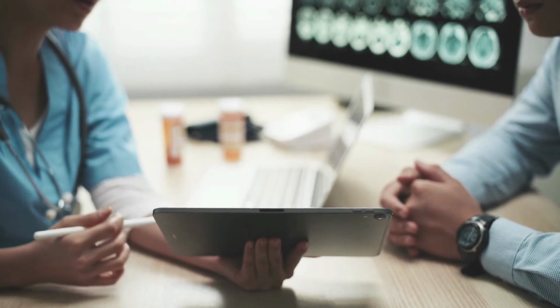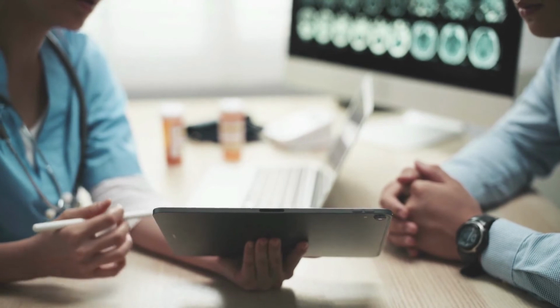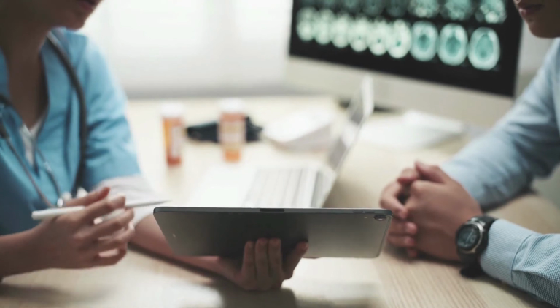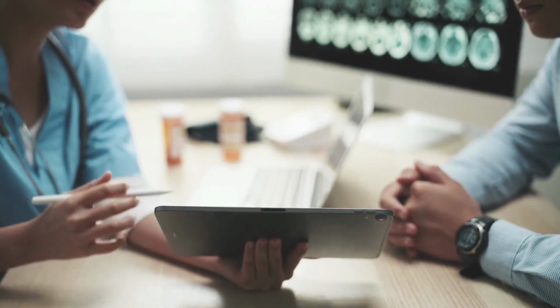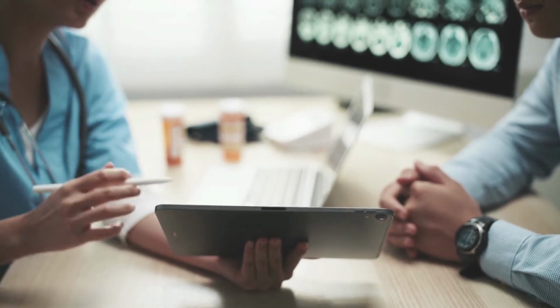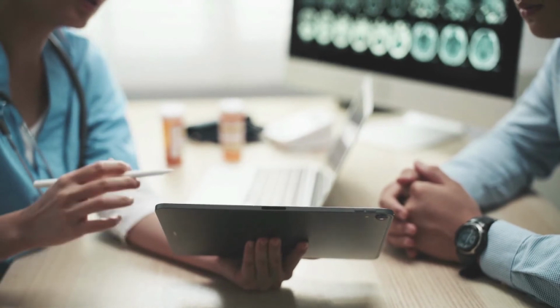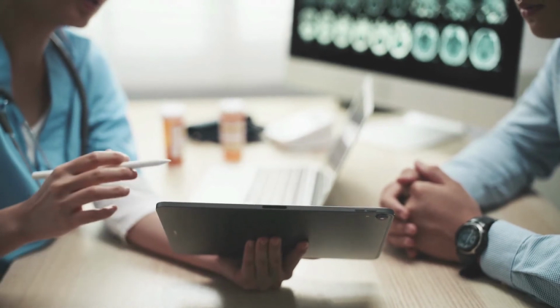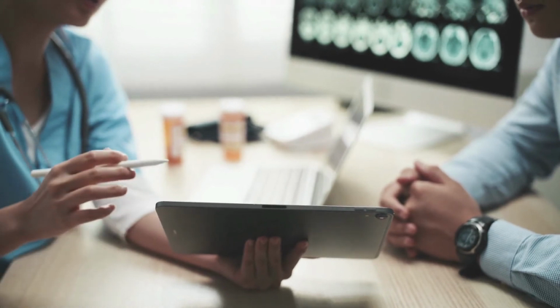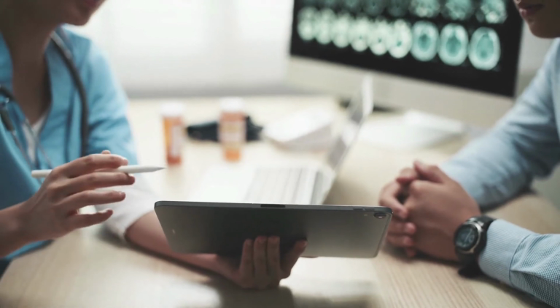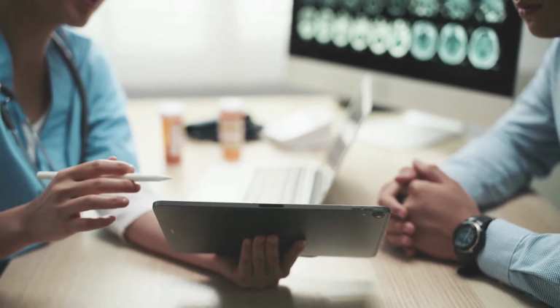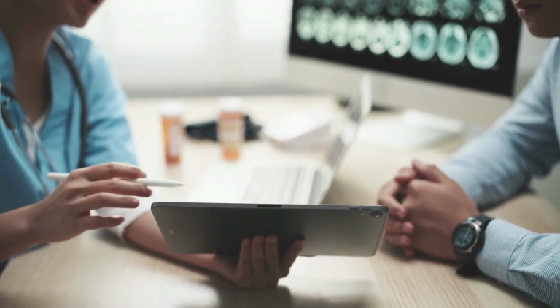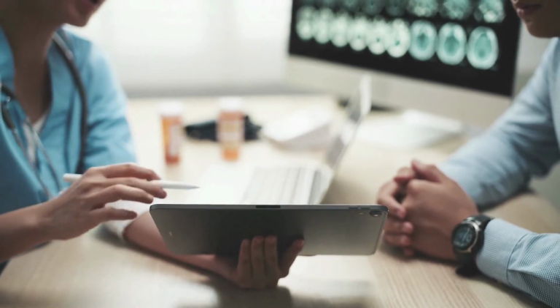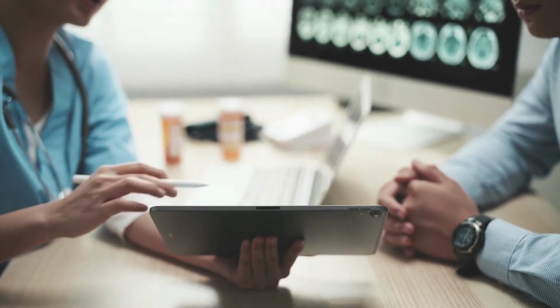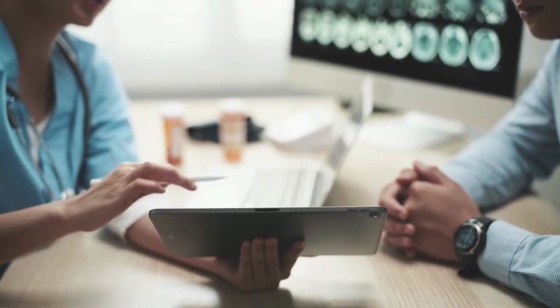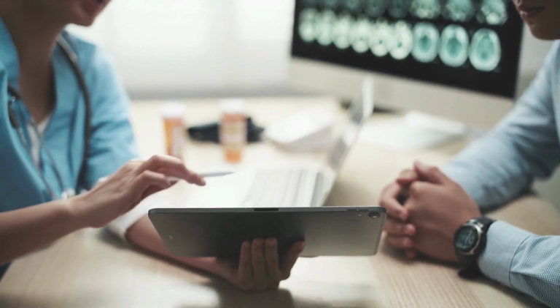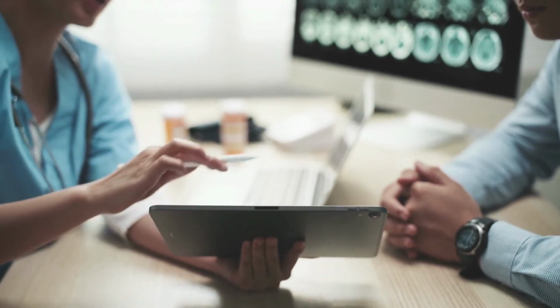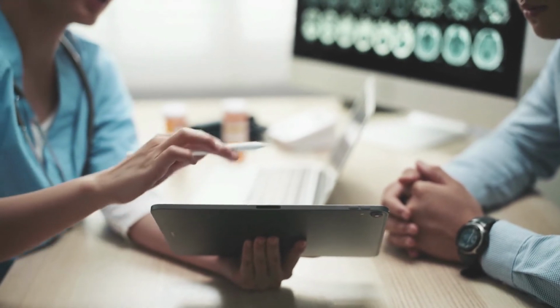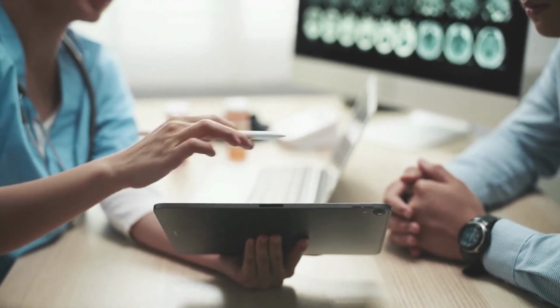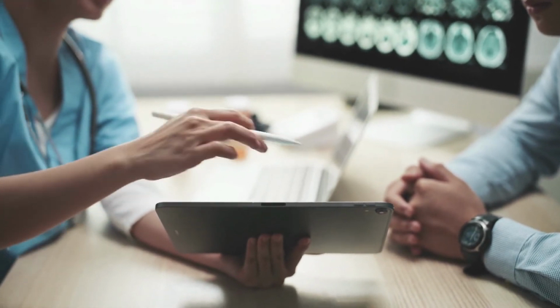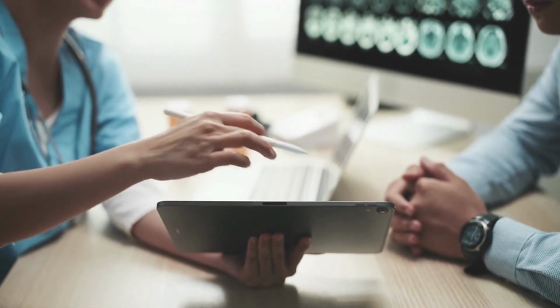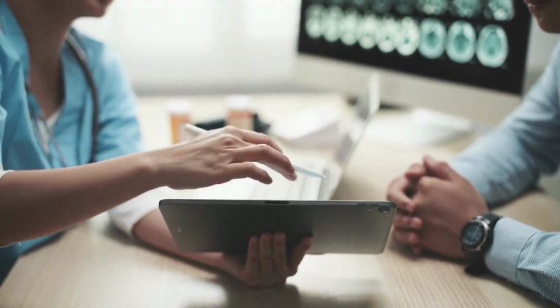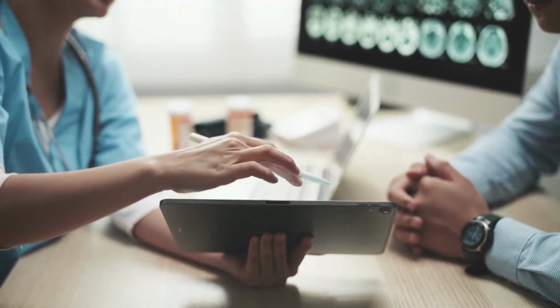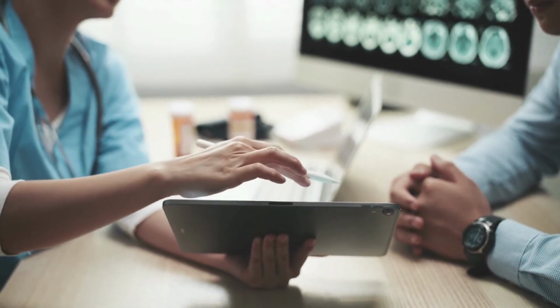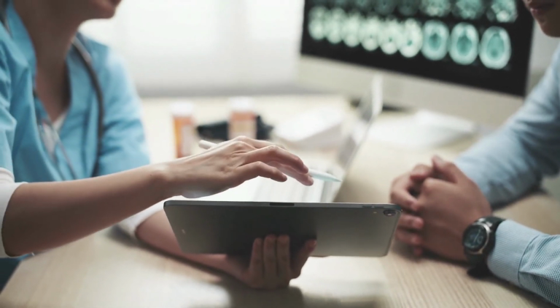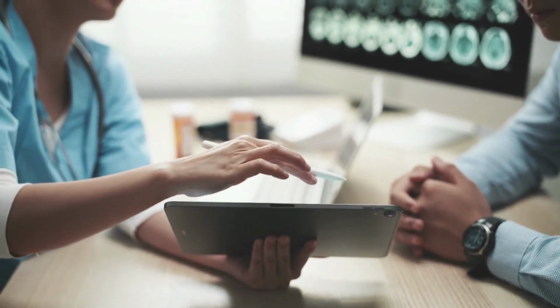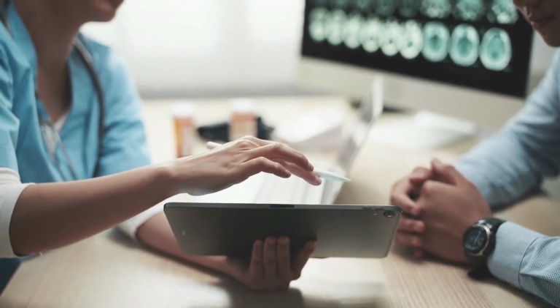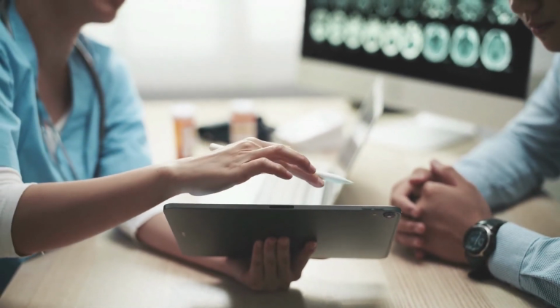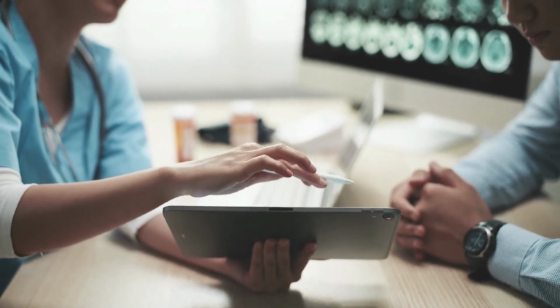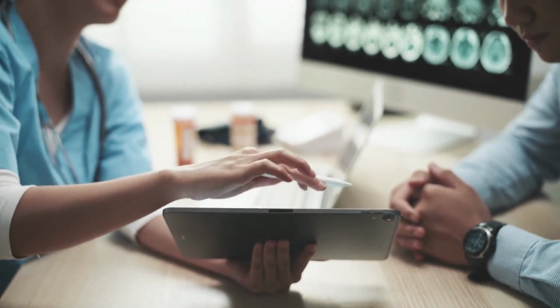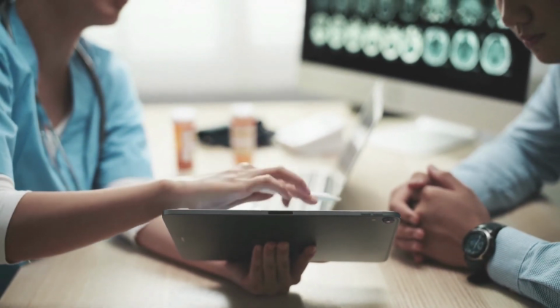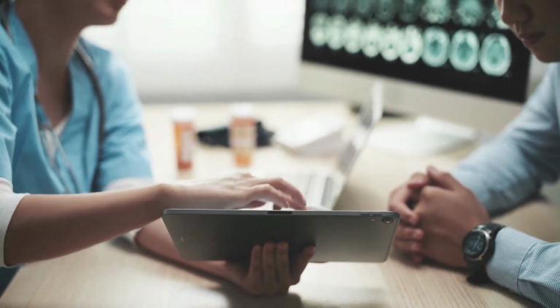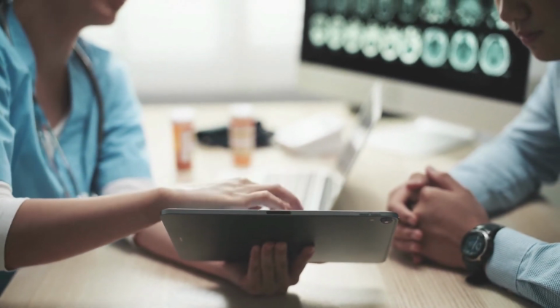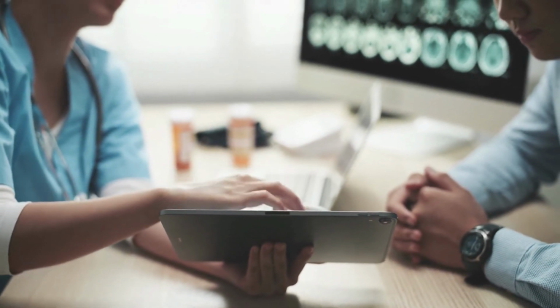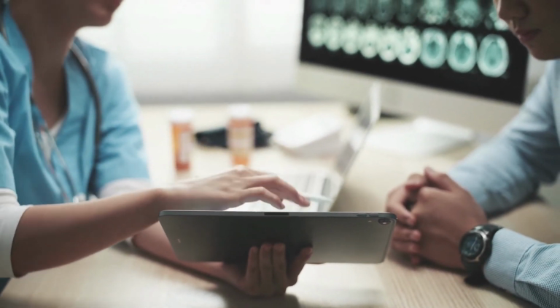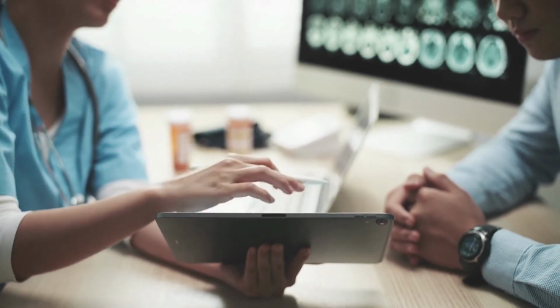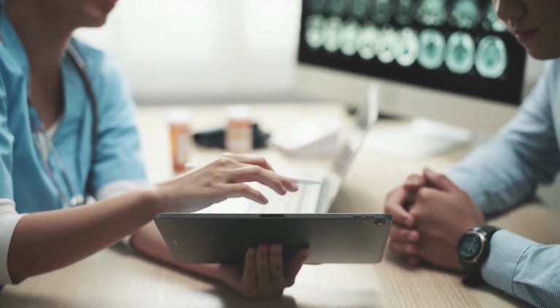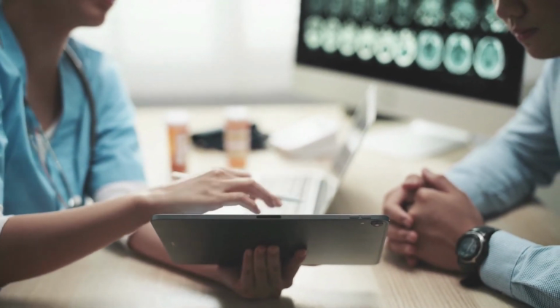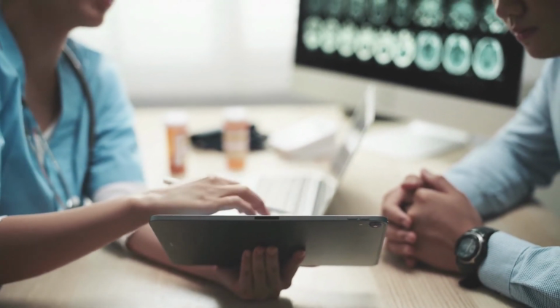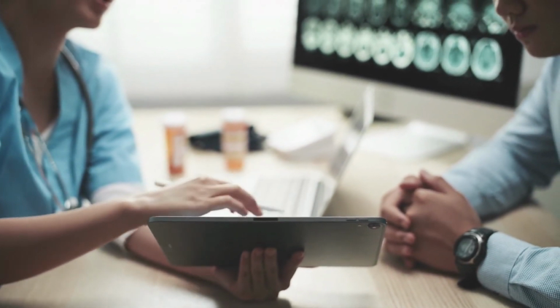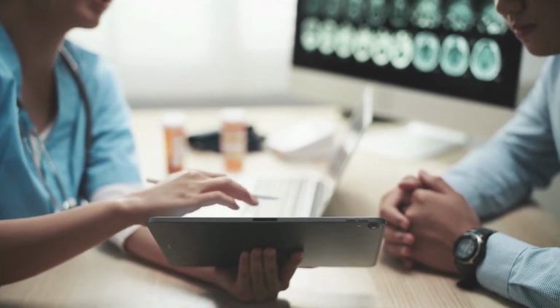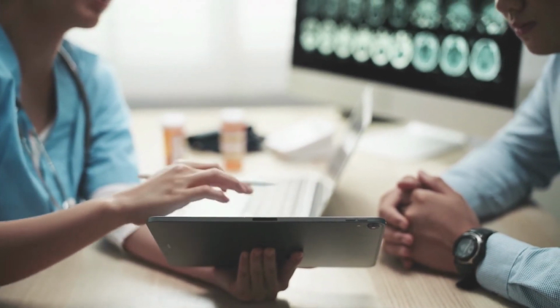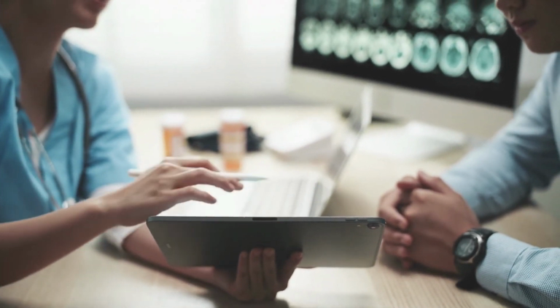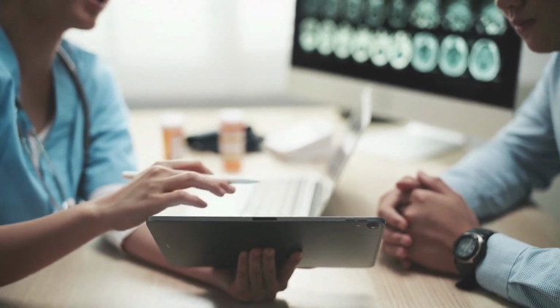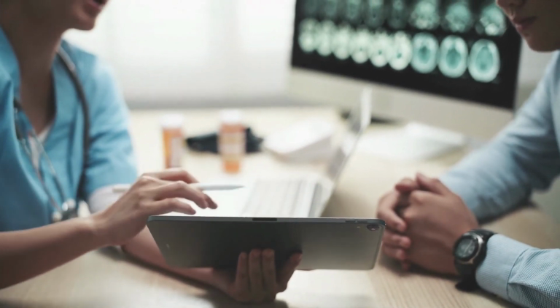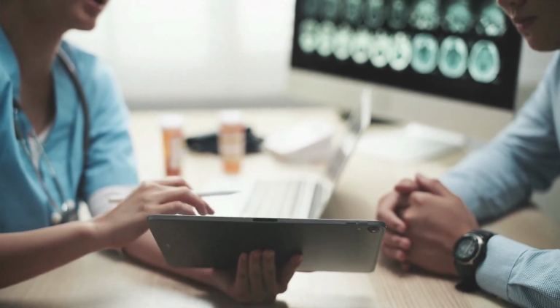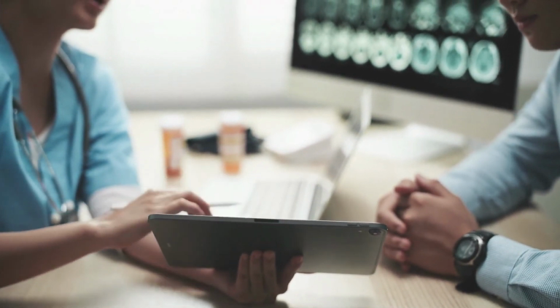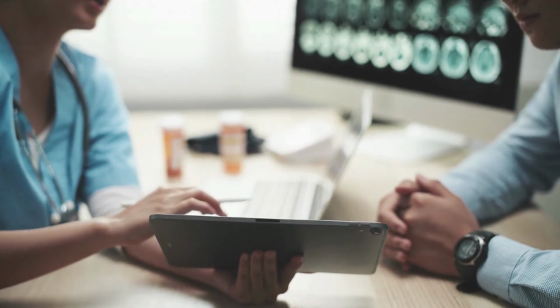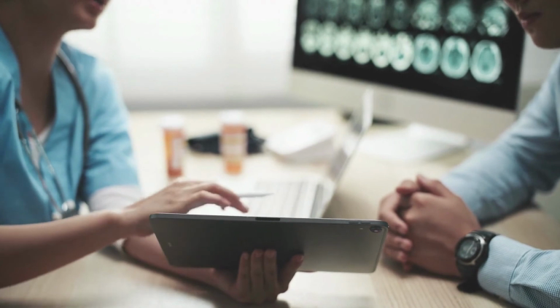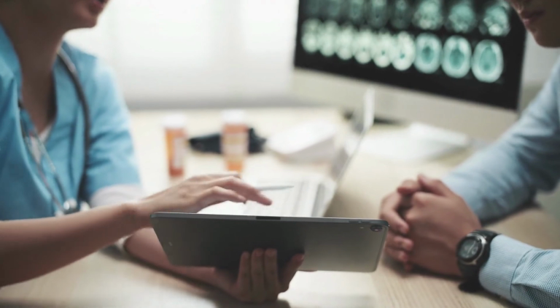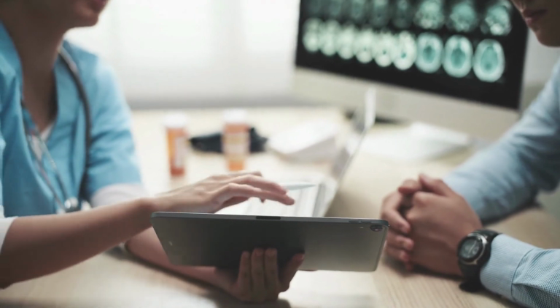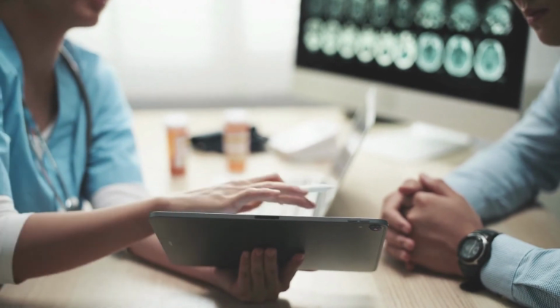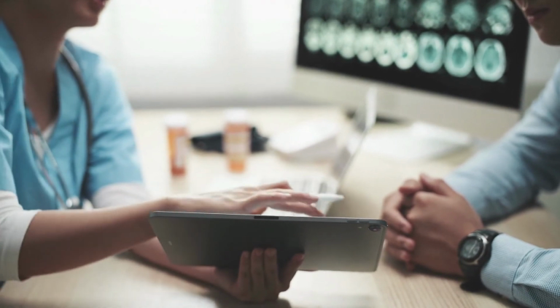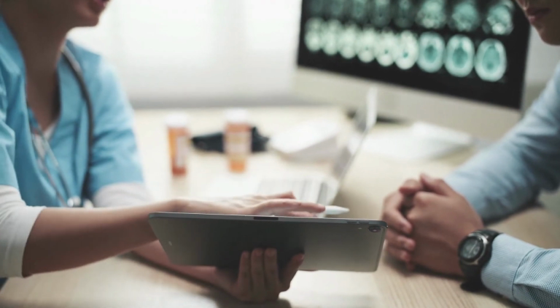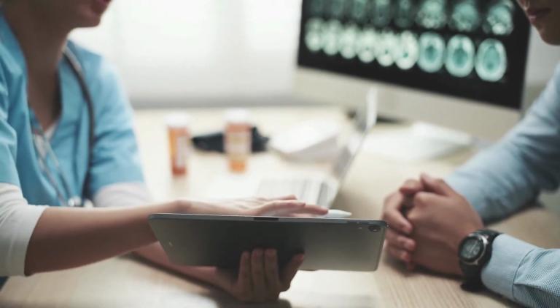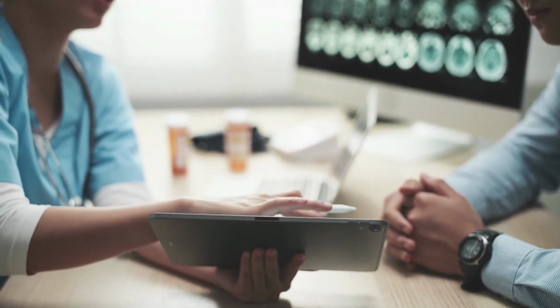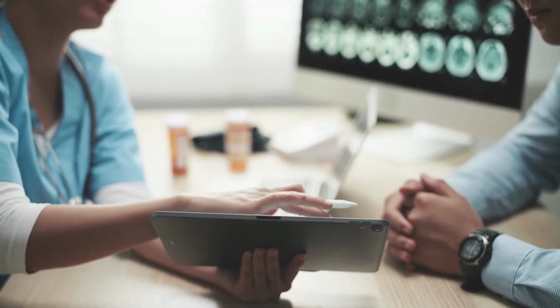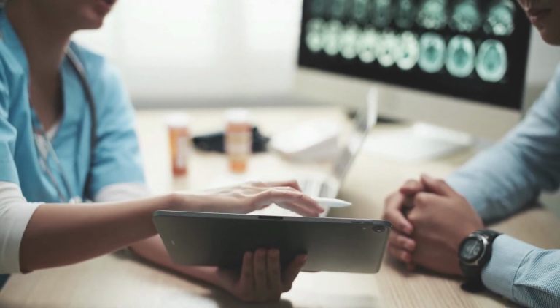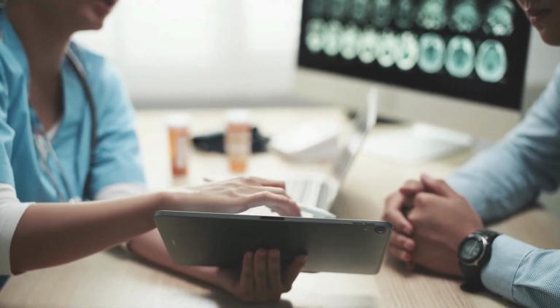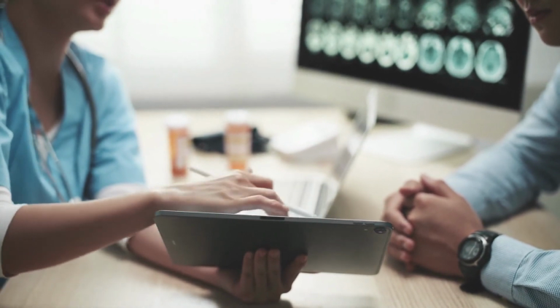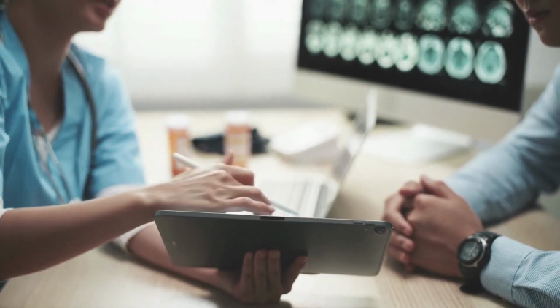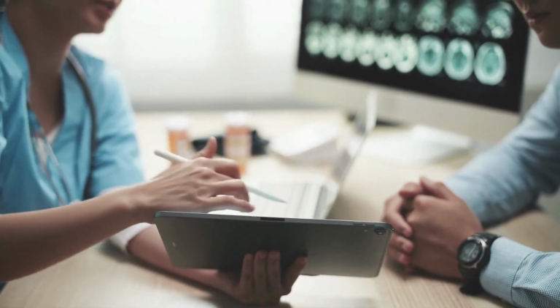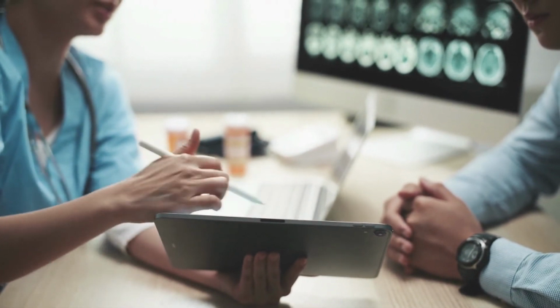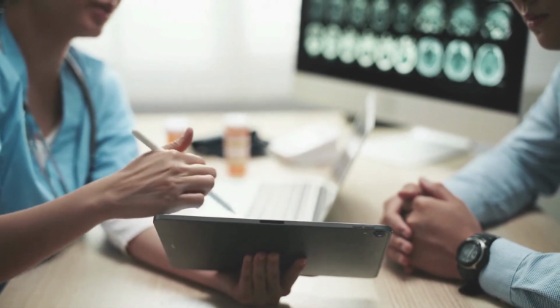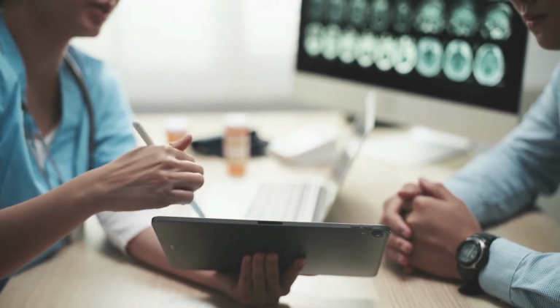Using medications as directed and telling your doctor about all the medicines you take, including those bought without a prescription.